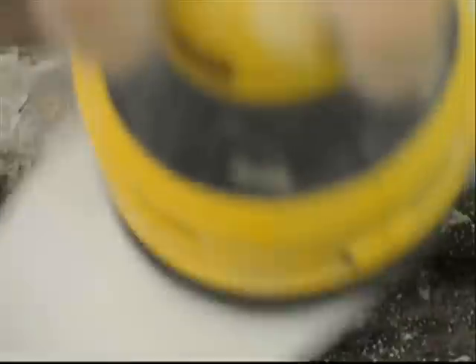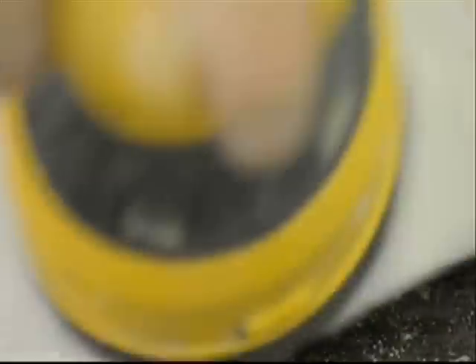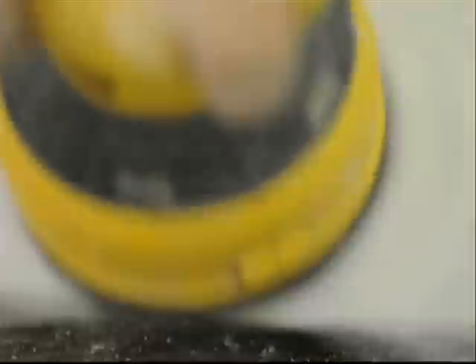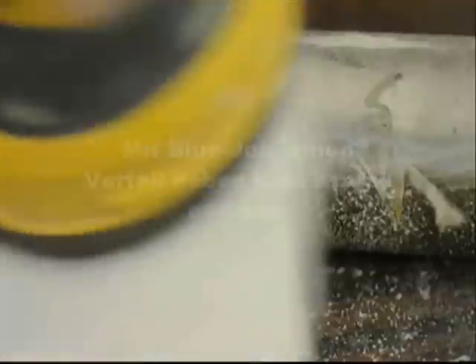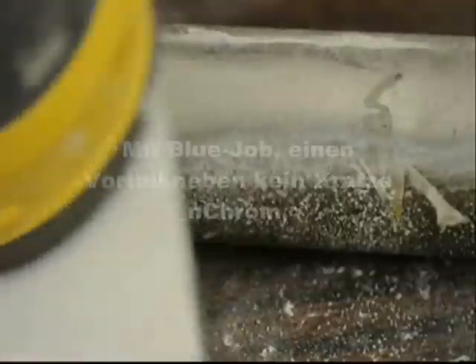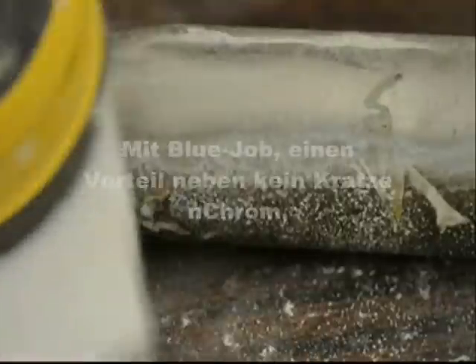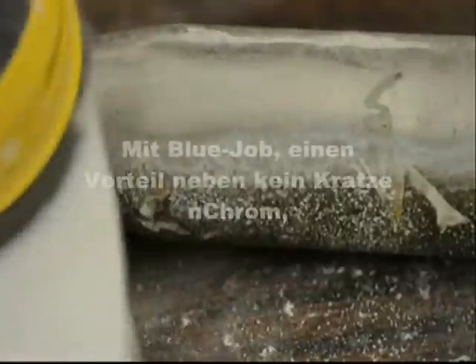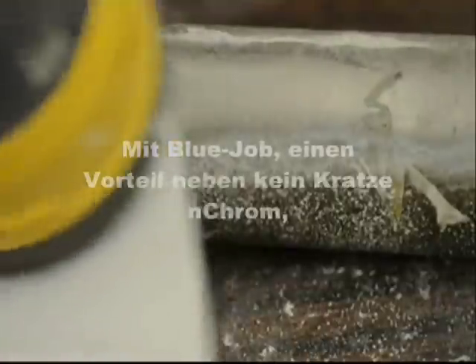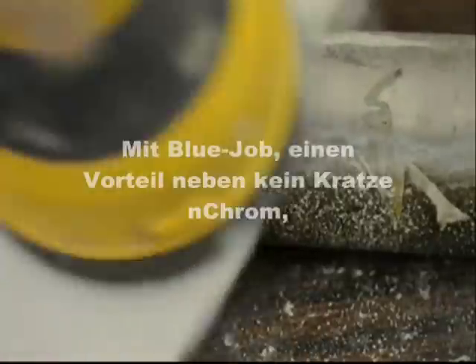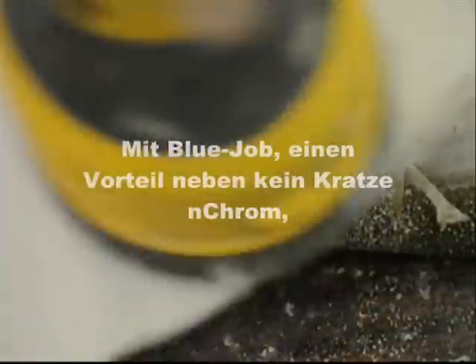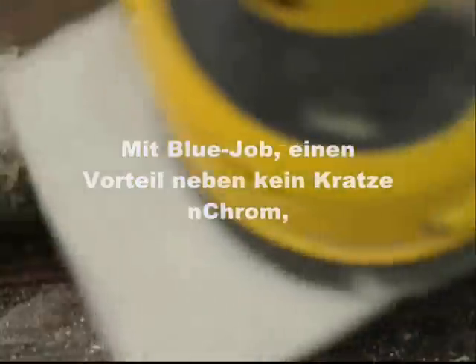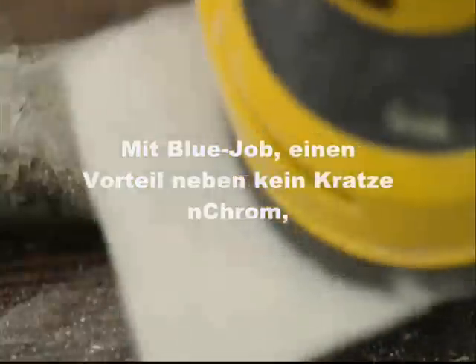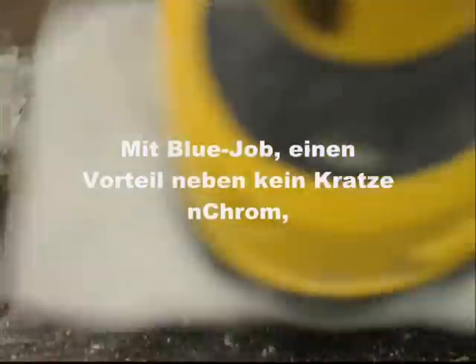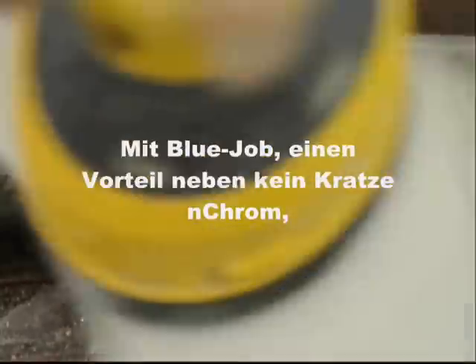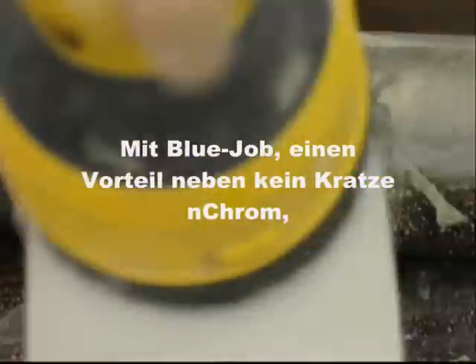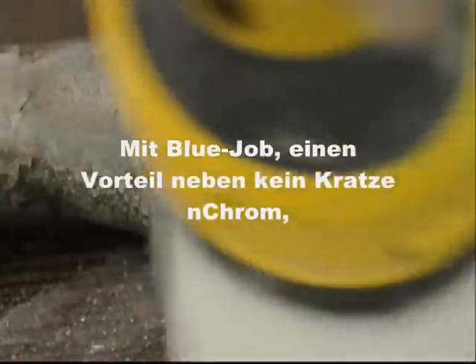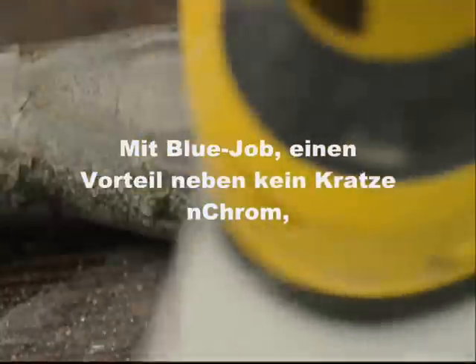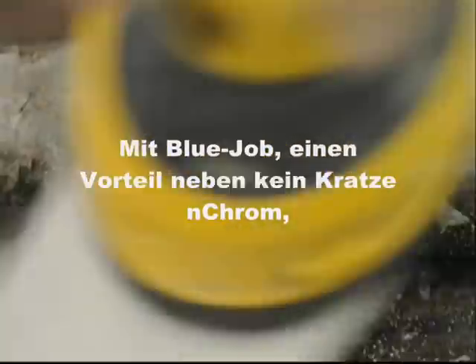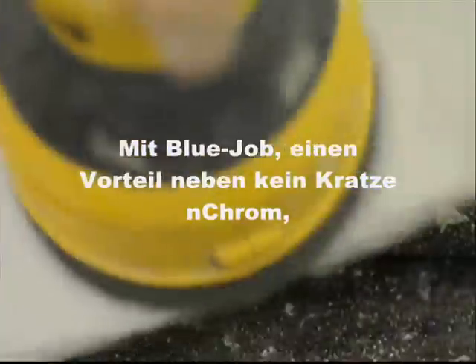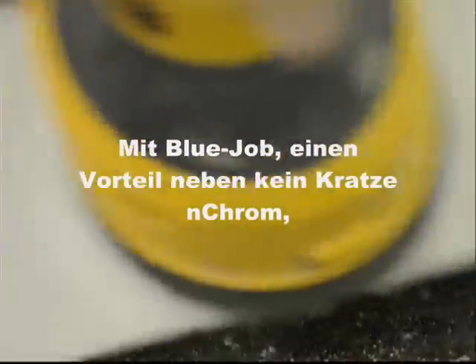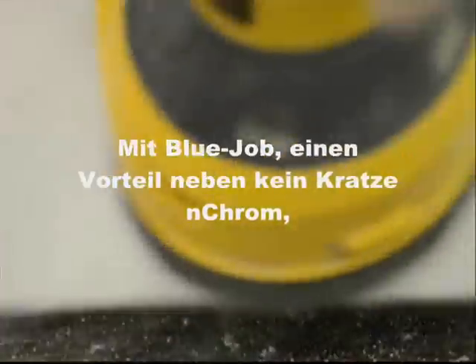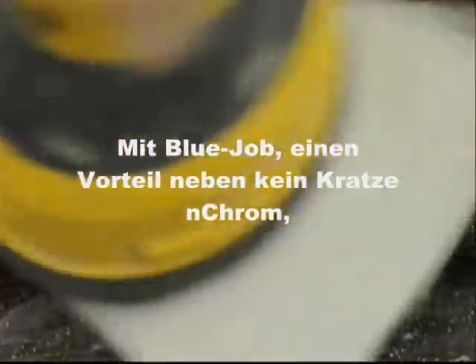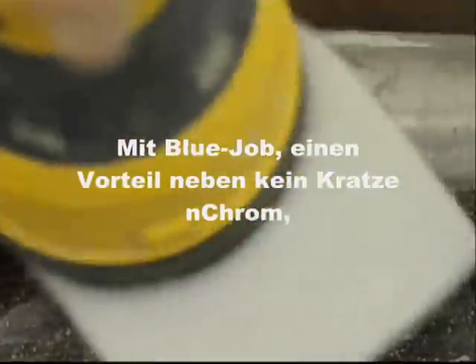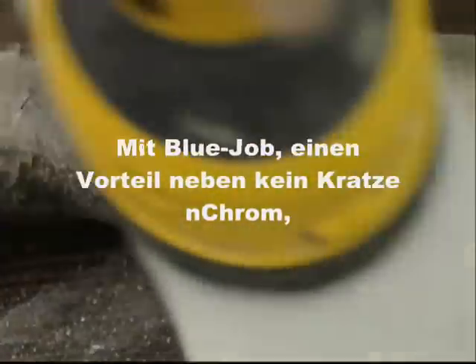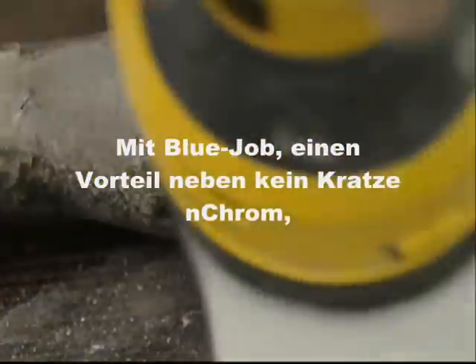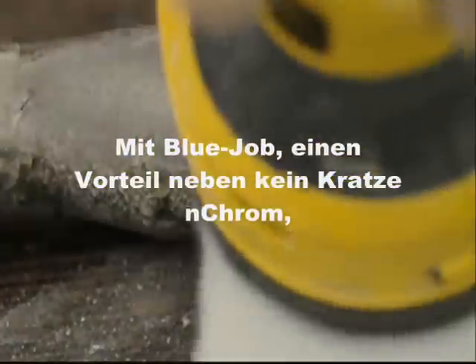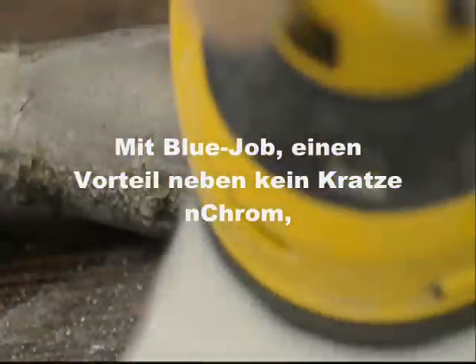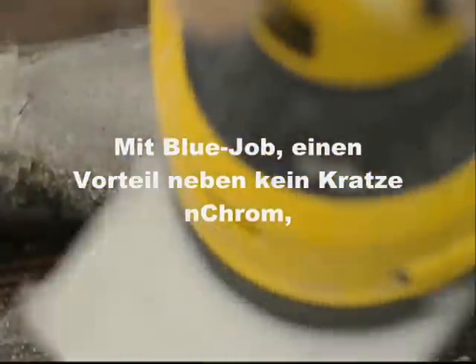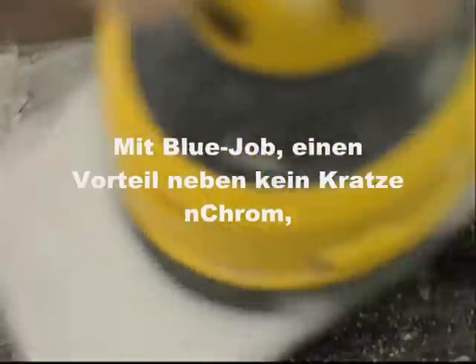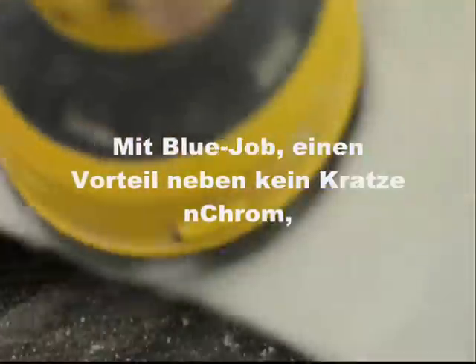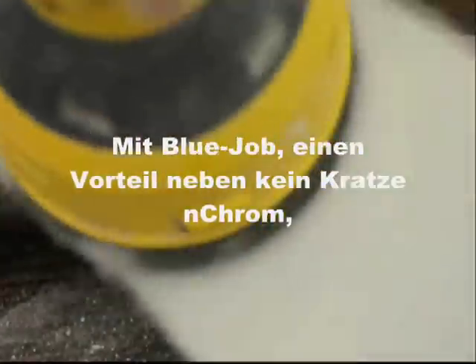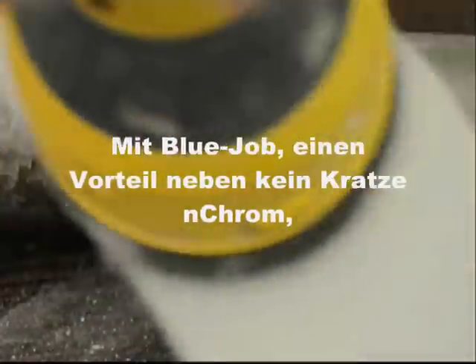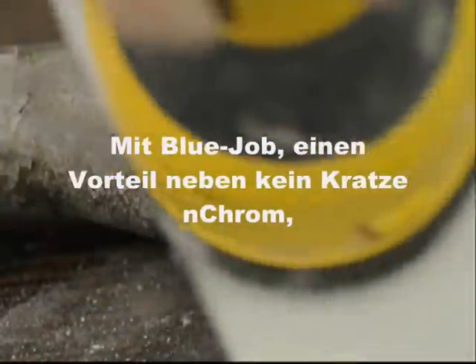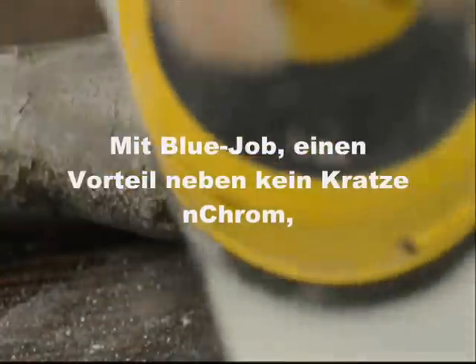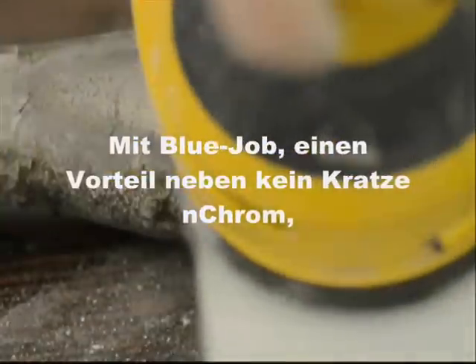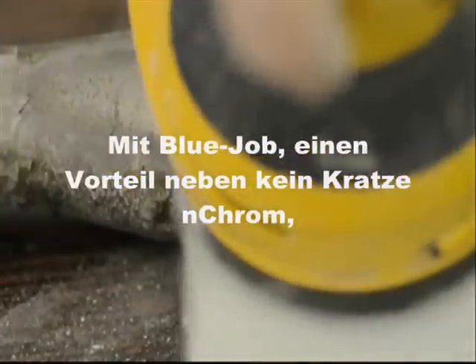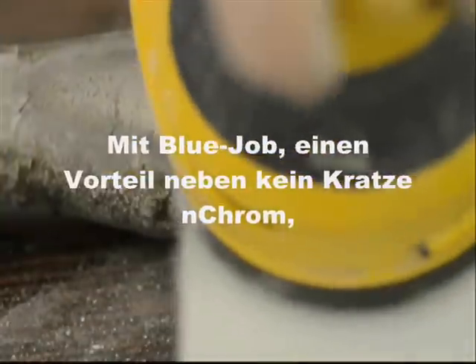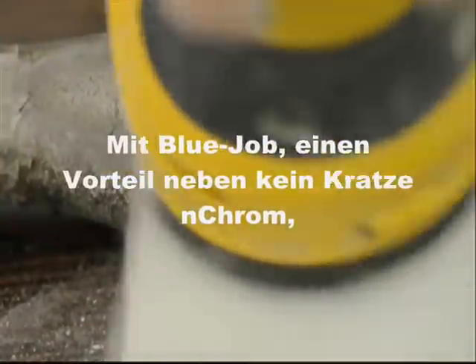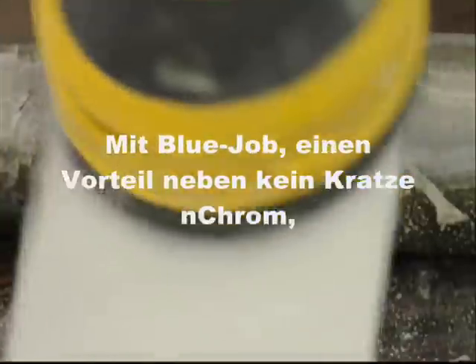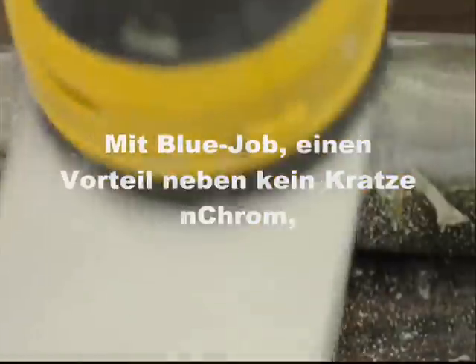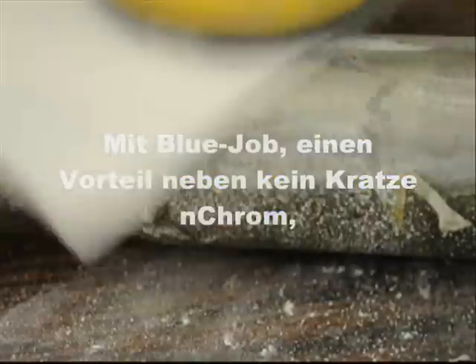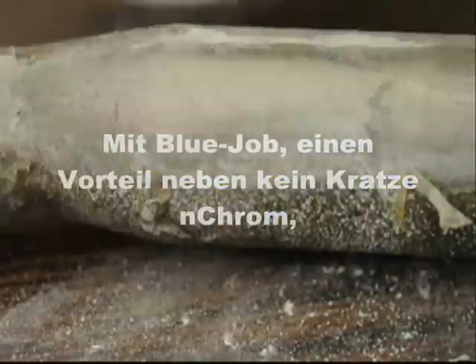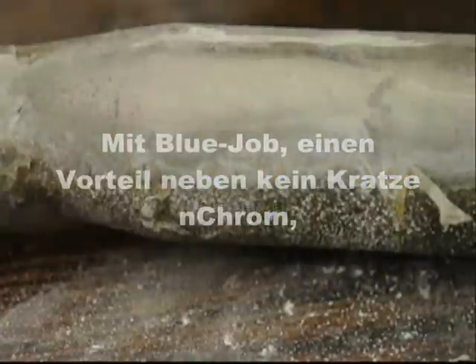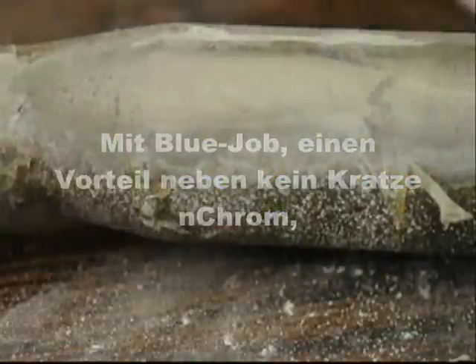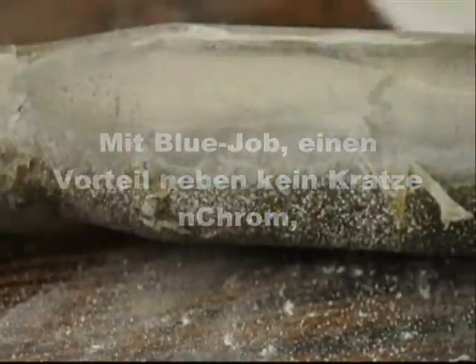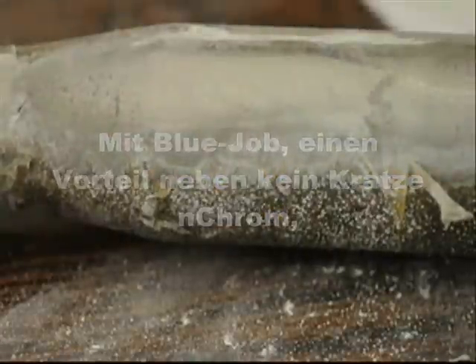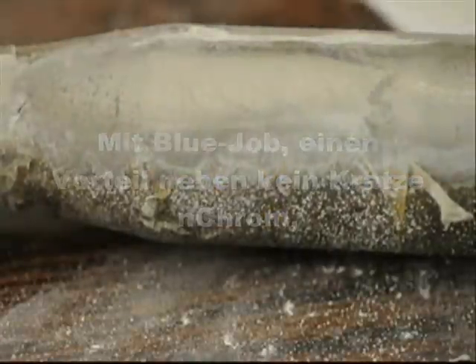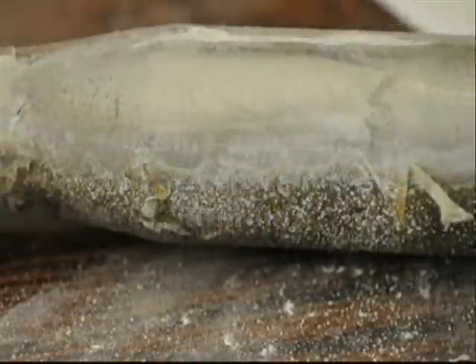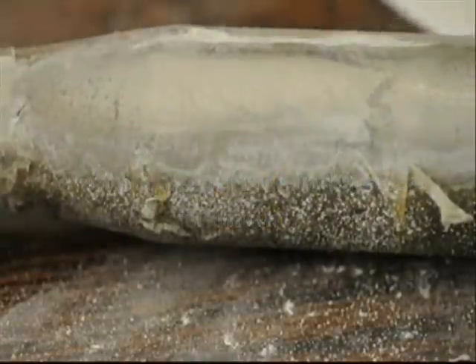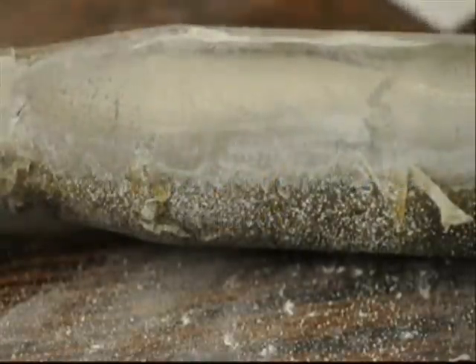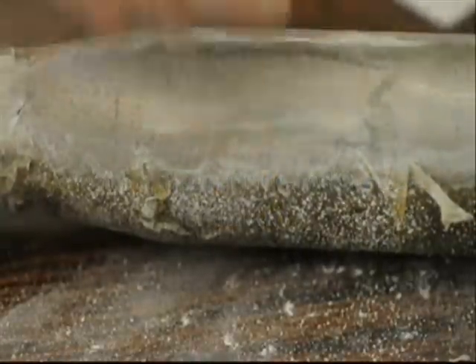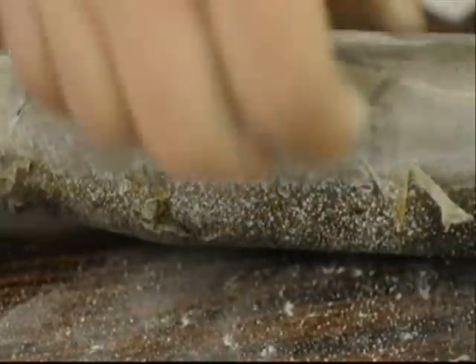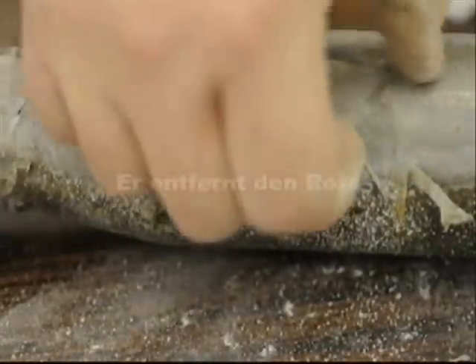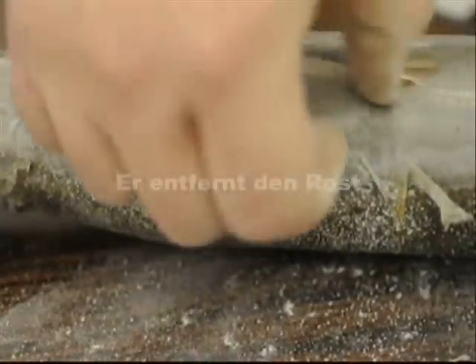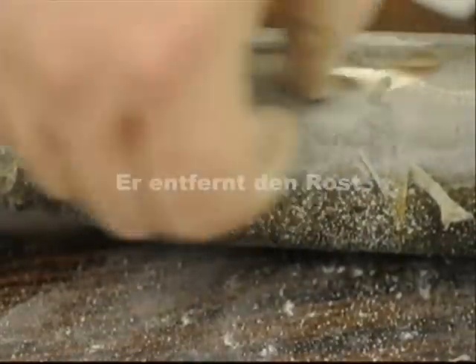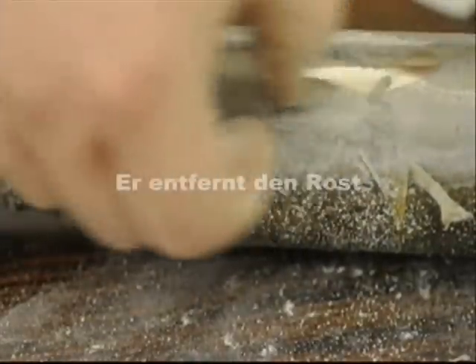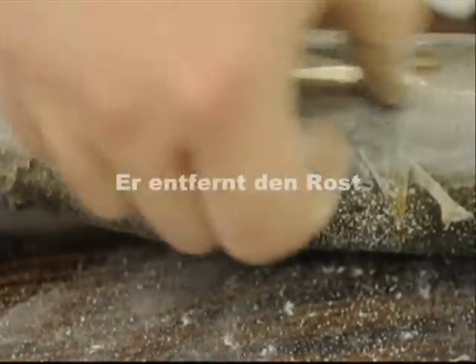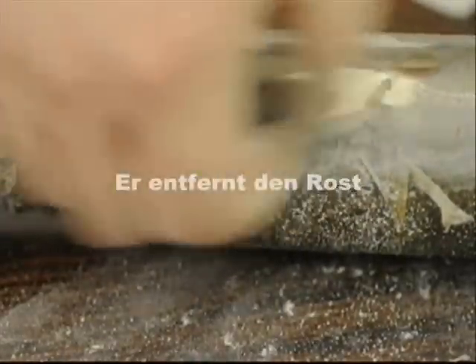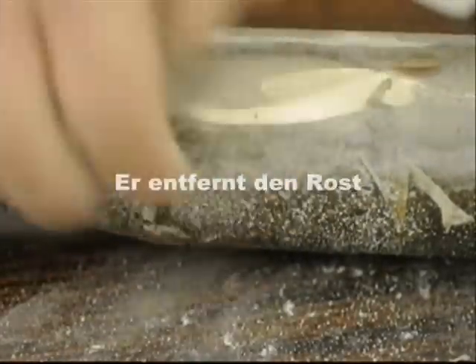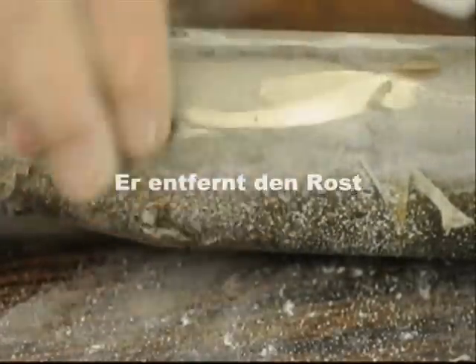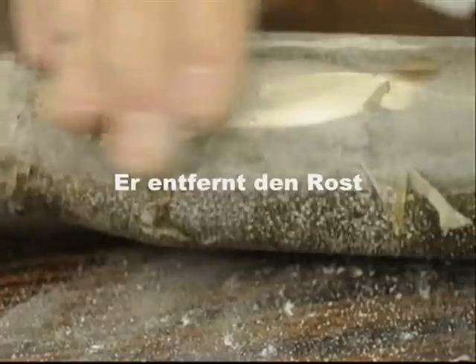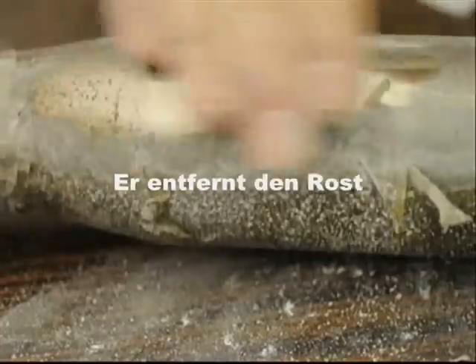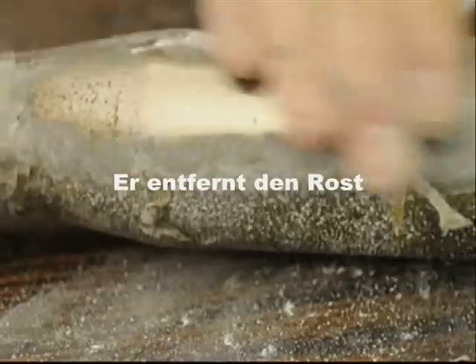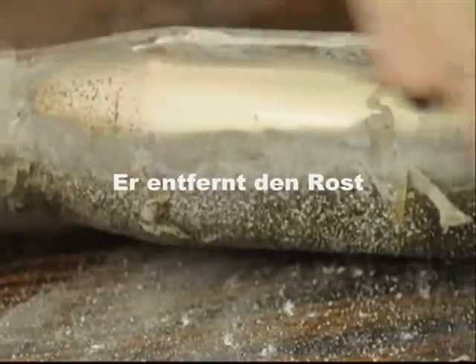Using Blue Job, one of the side effects besides not scratching chrome is — well, it takes off the rust.